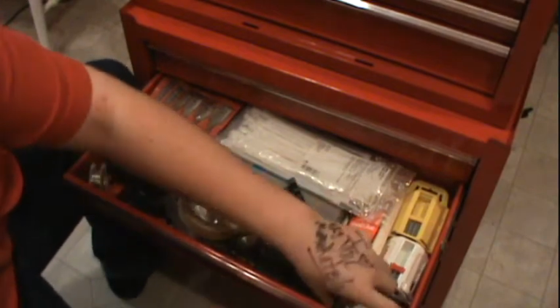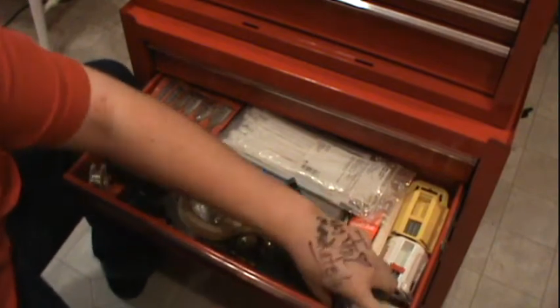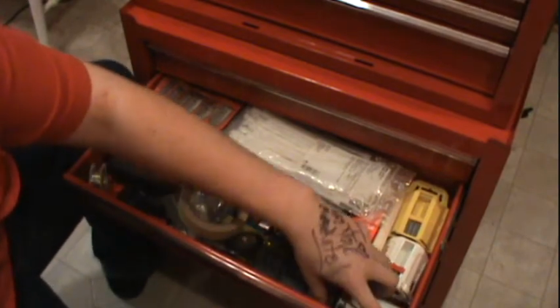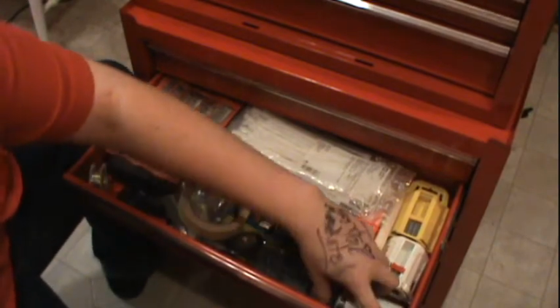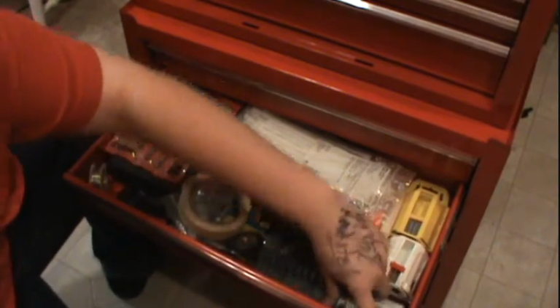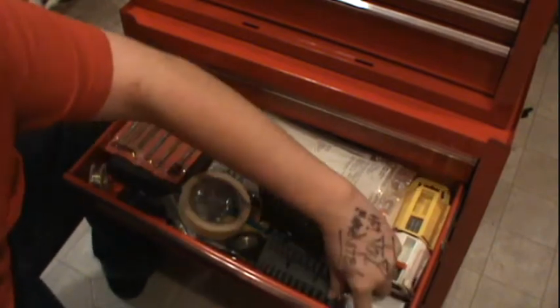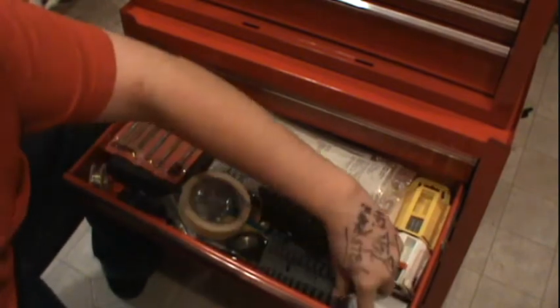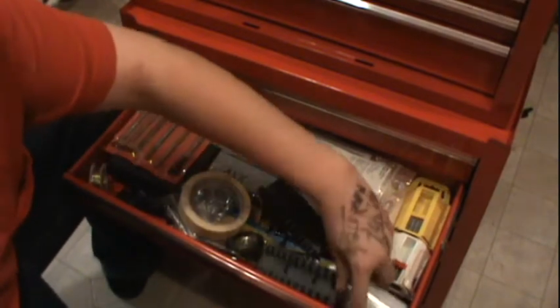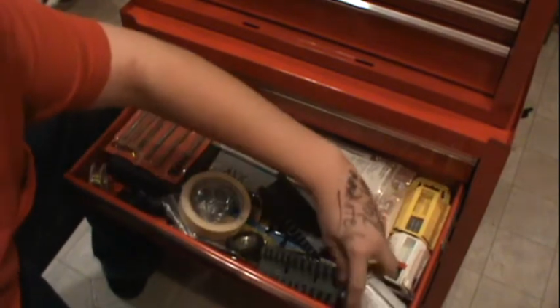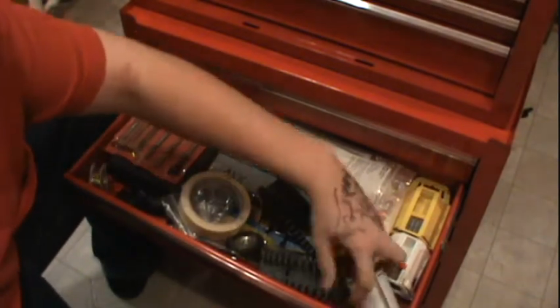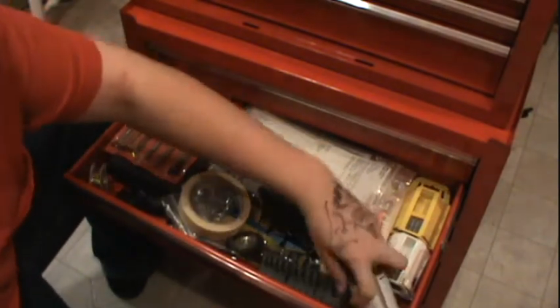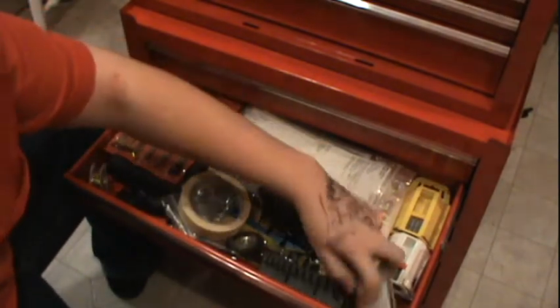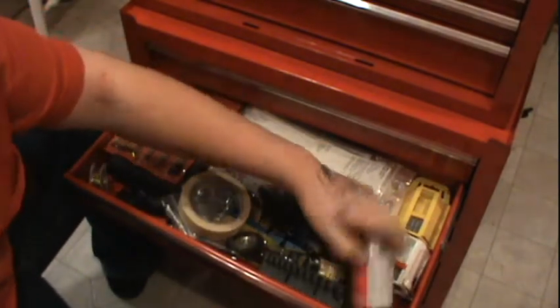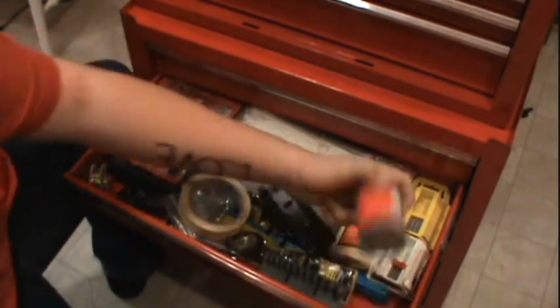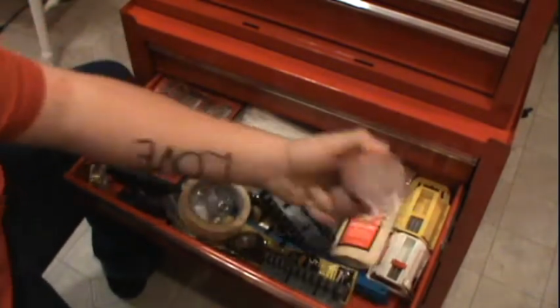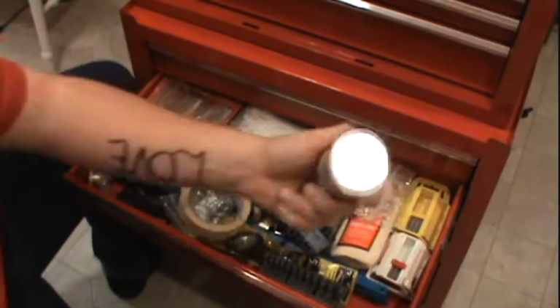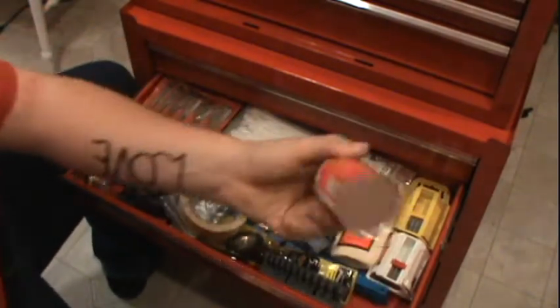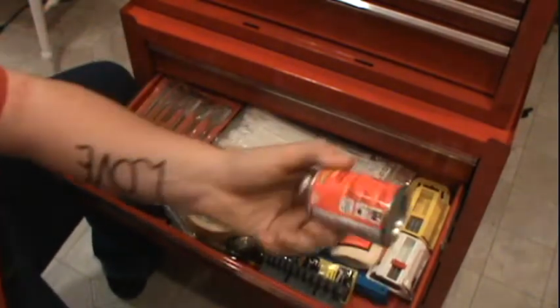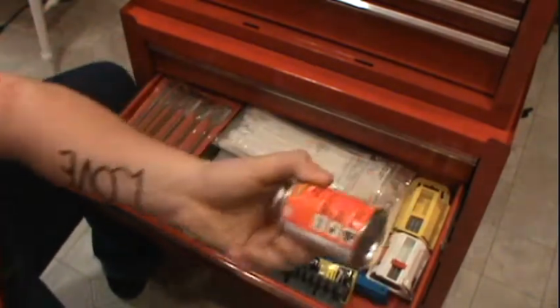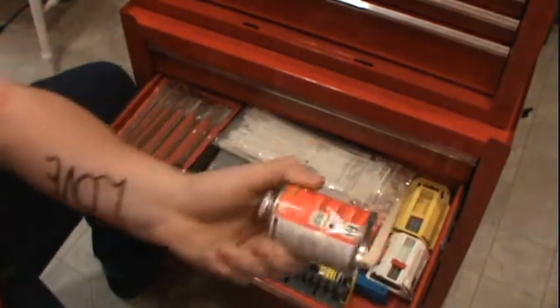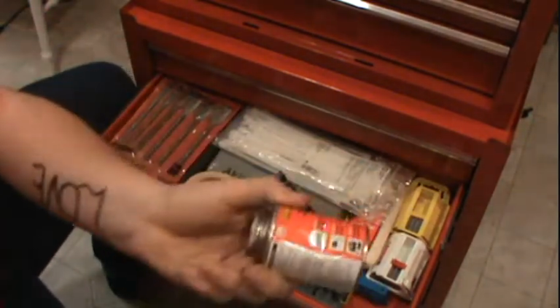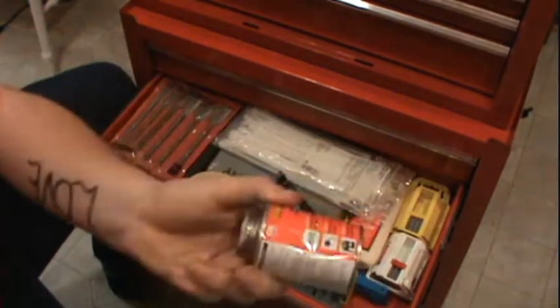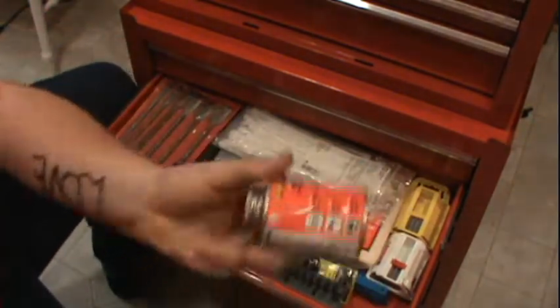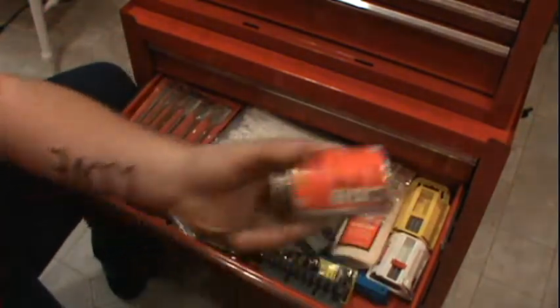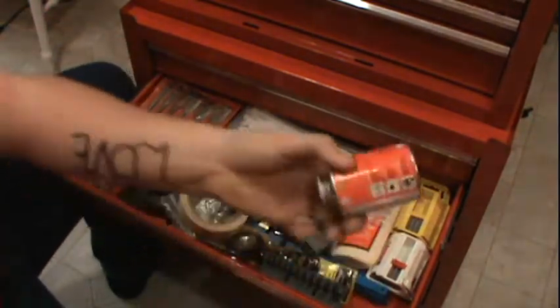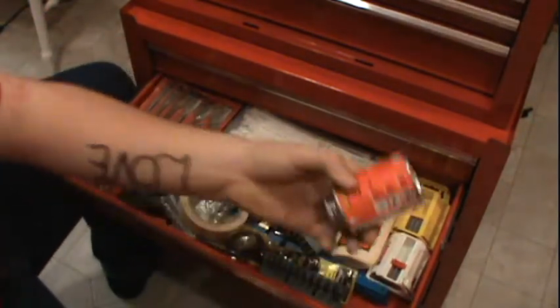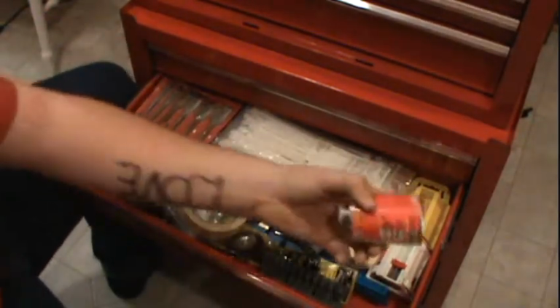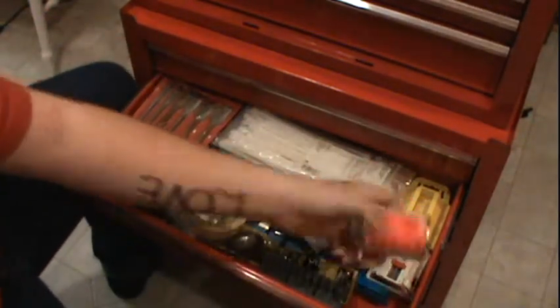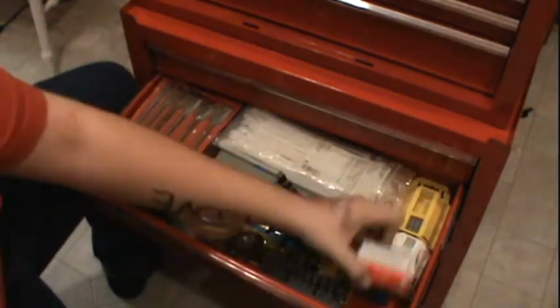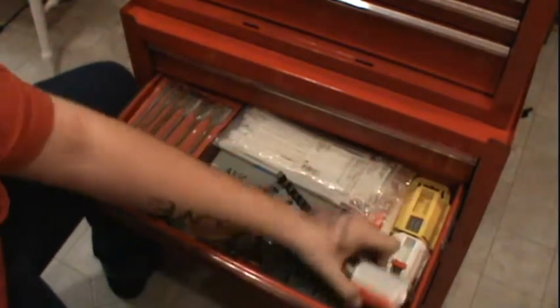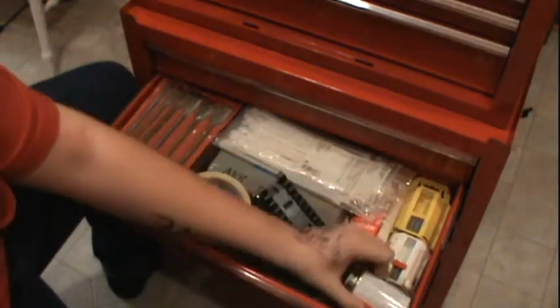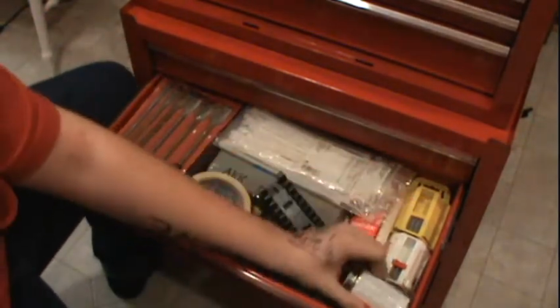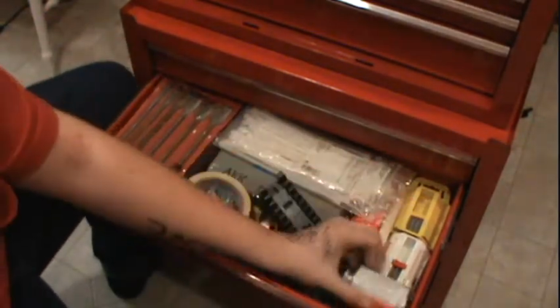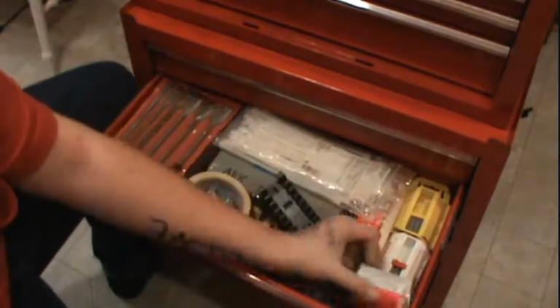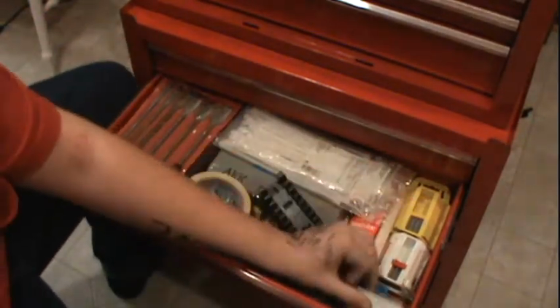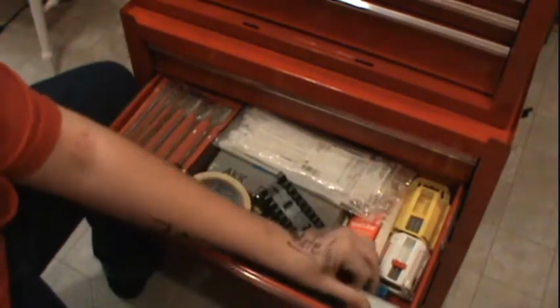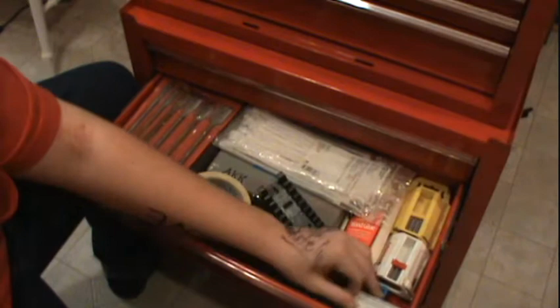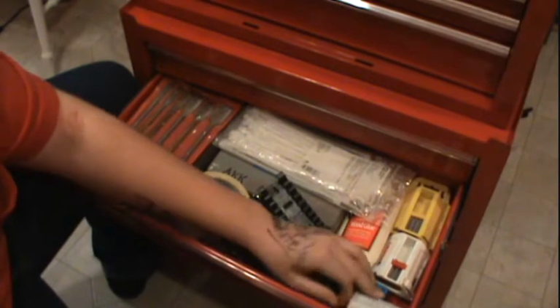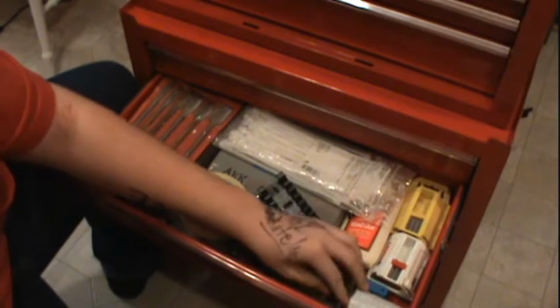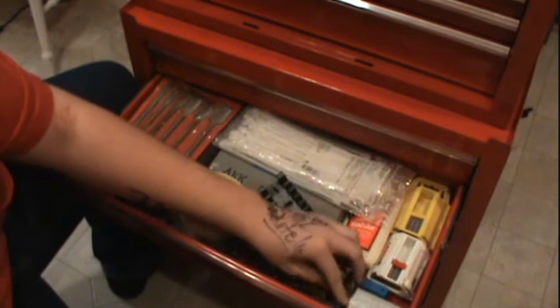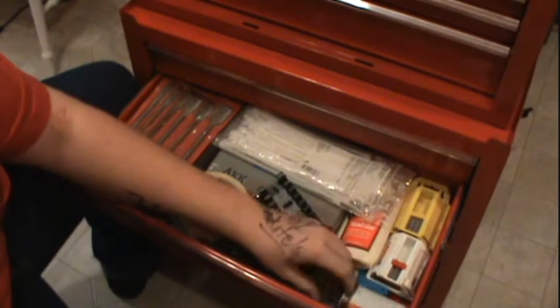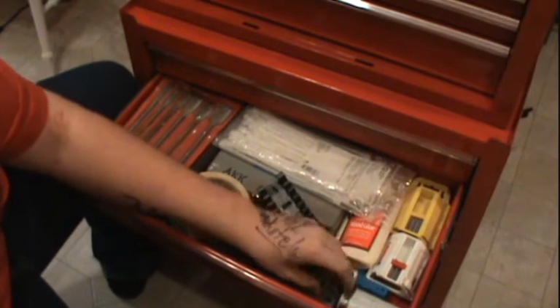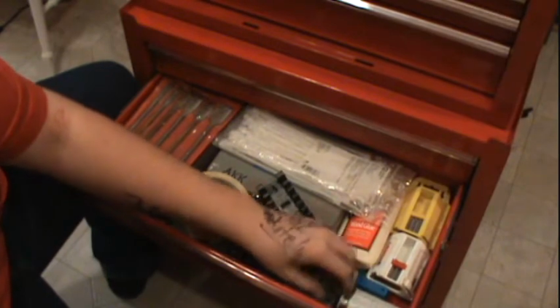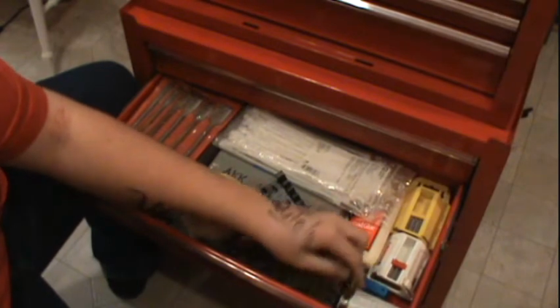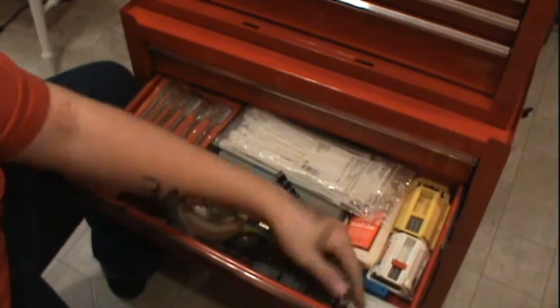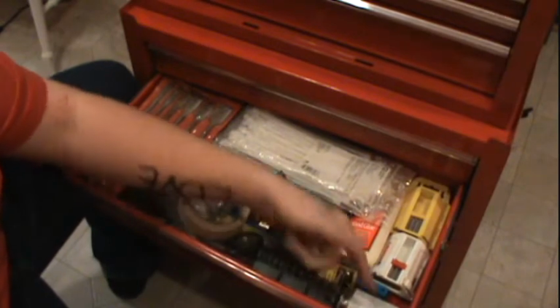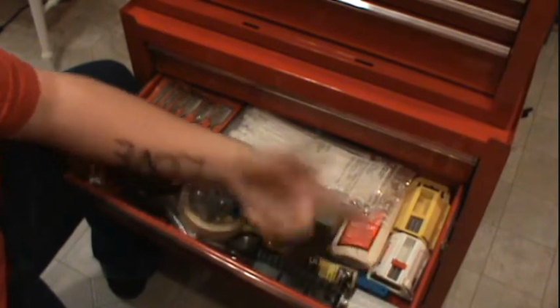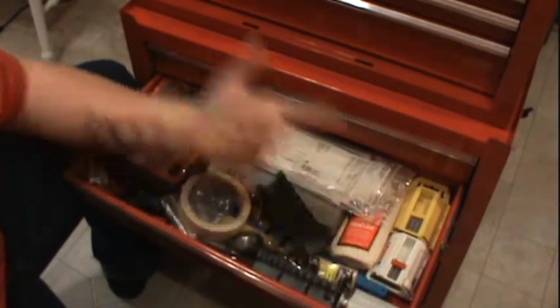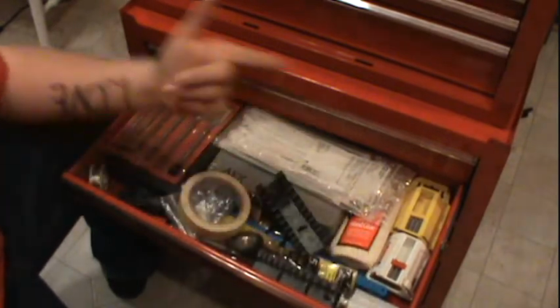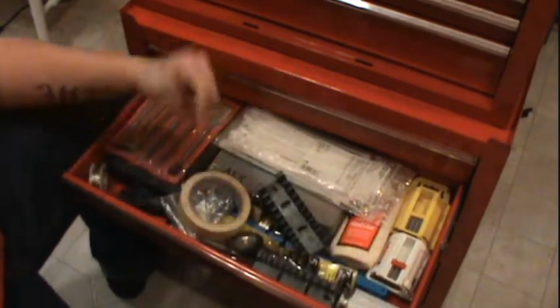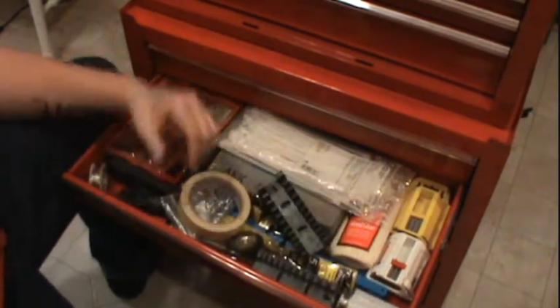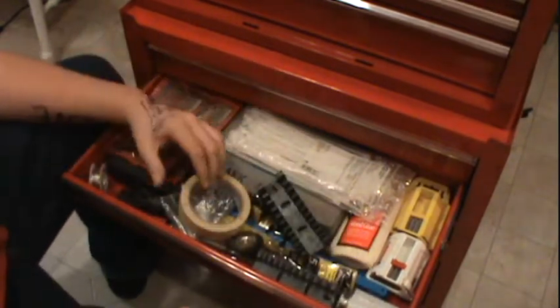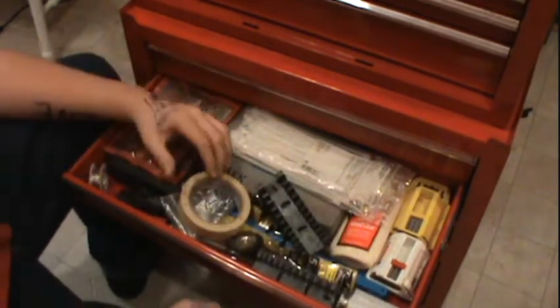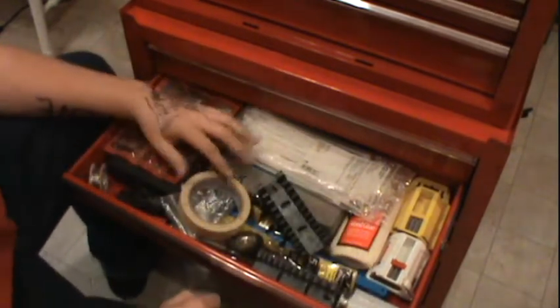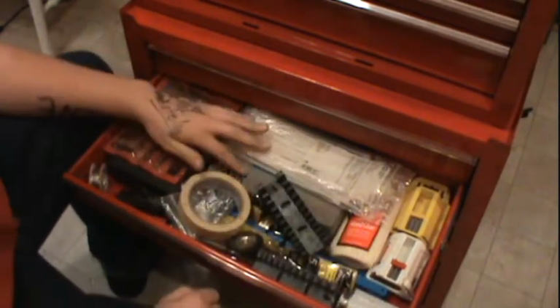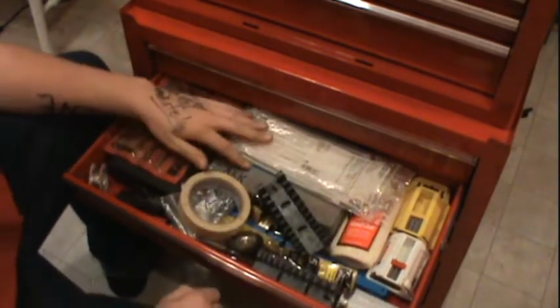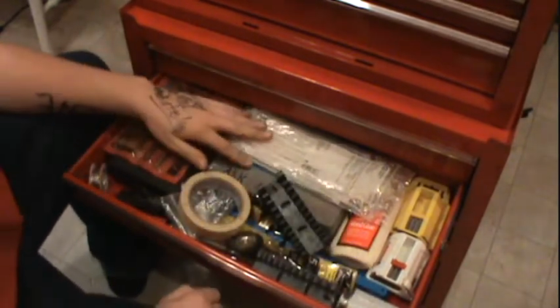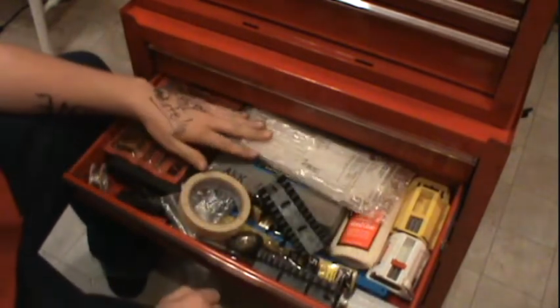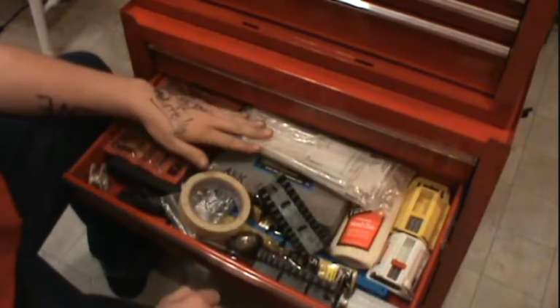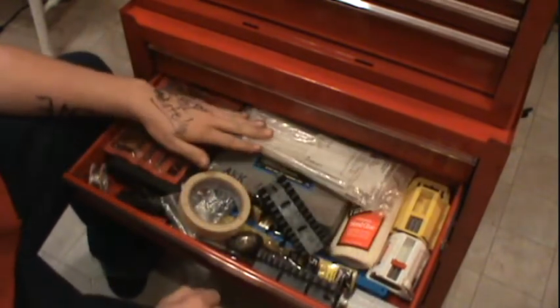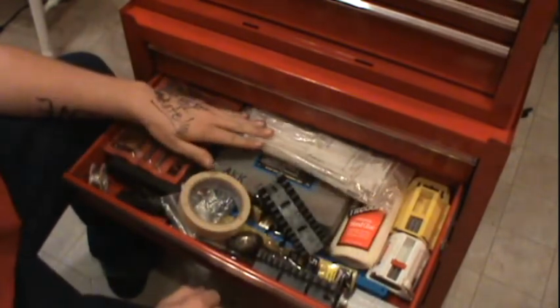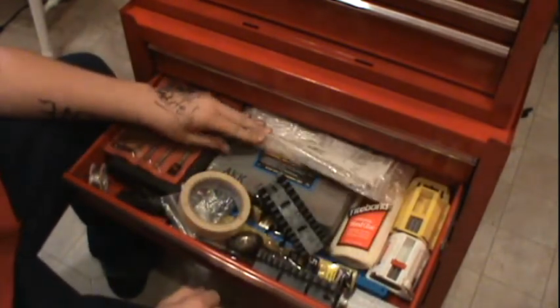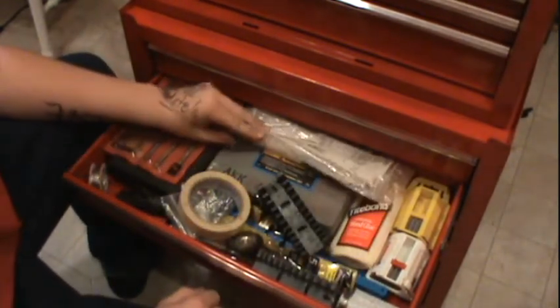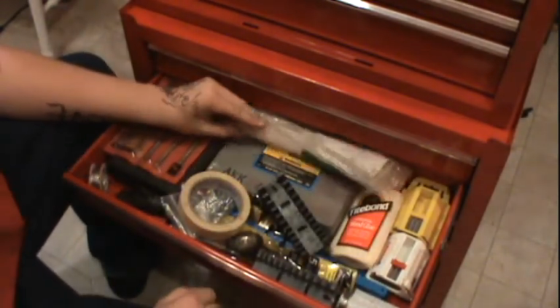Liquid electrical tape, and this stuff will get you high as soon as you open the can. Never use it, I think it's shit, I hate it.